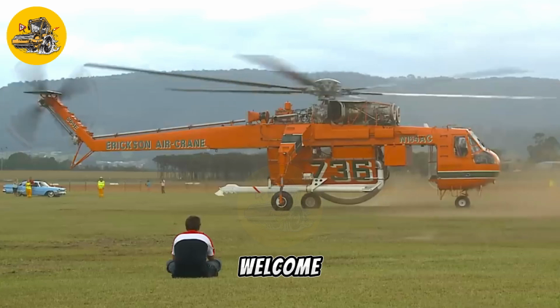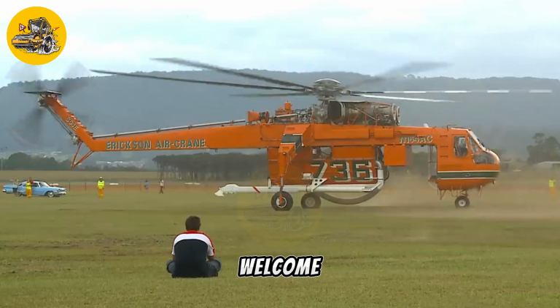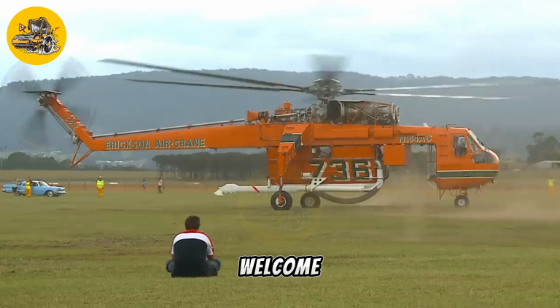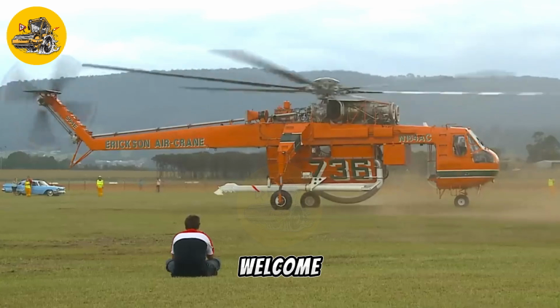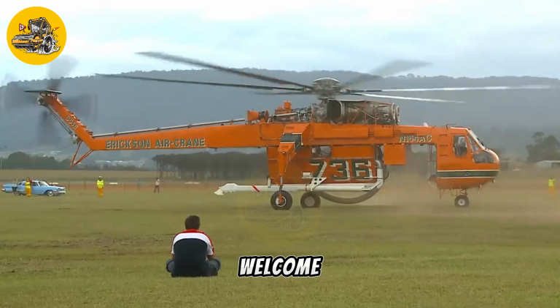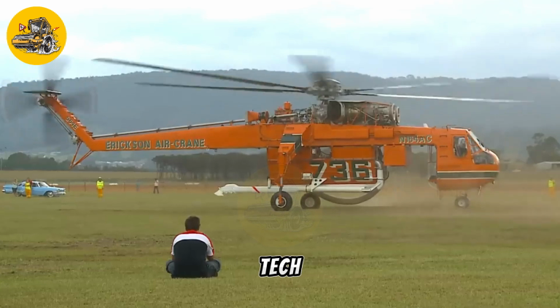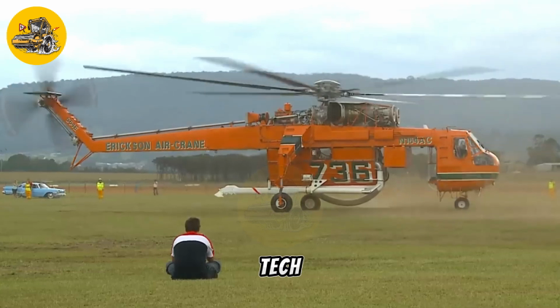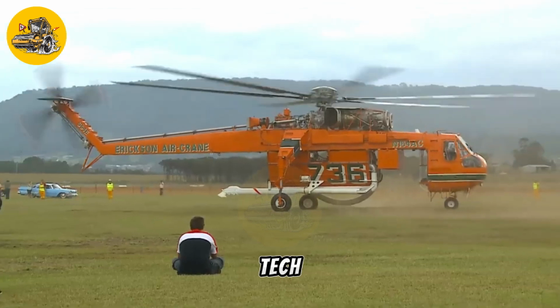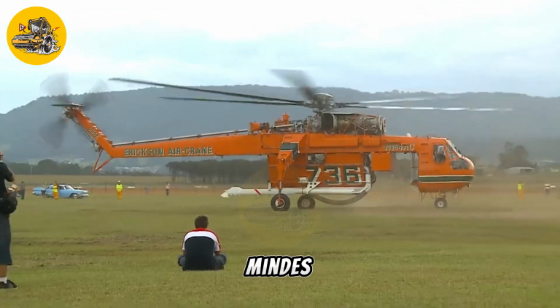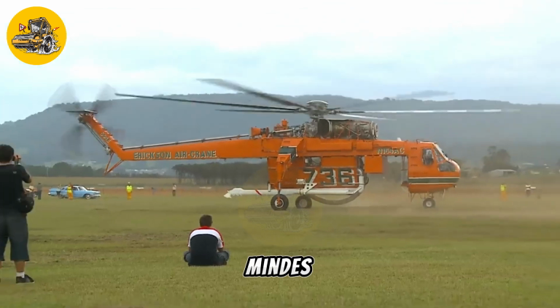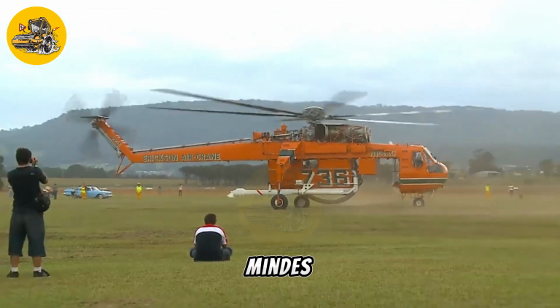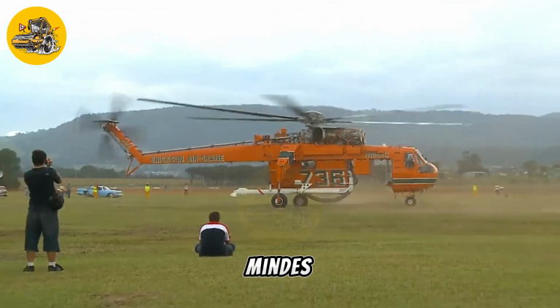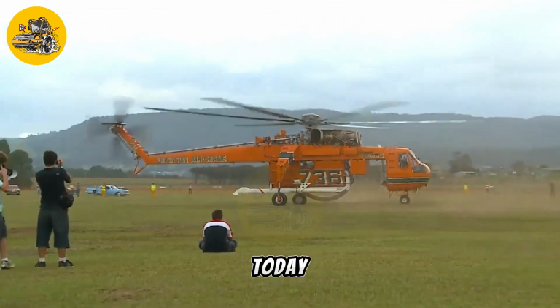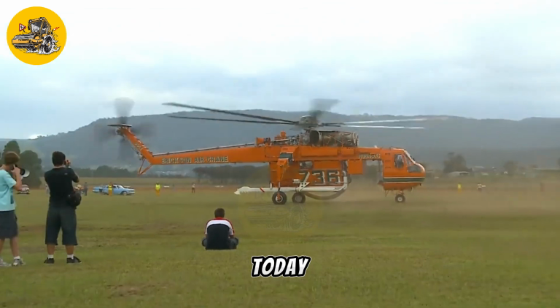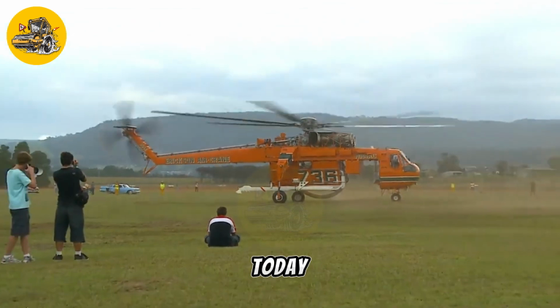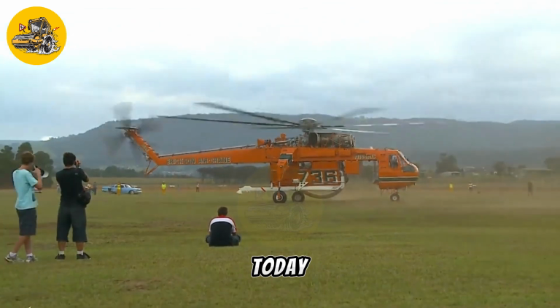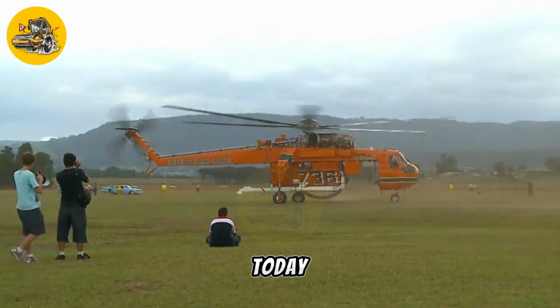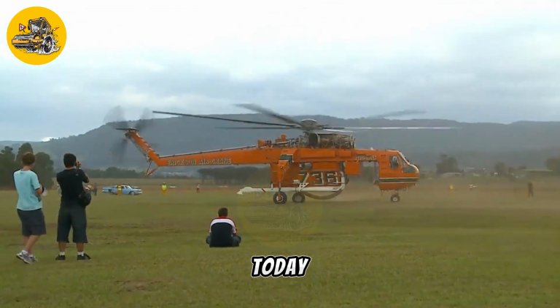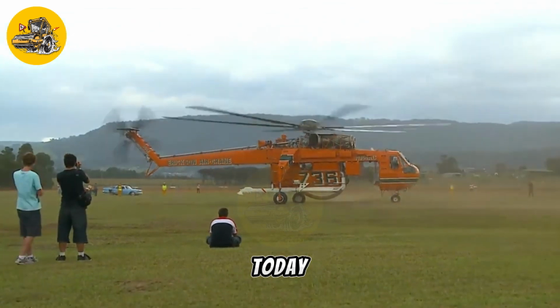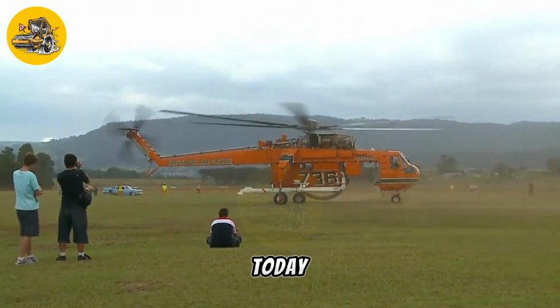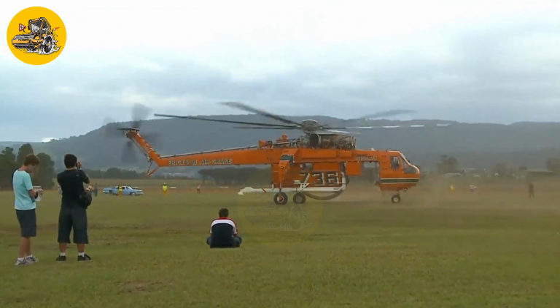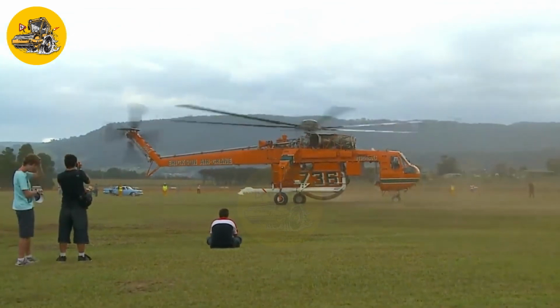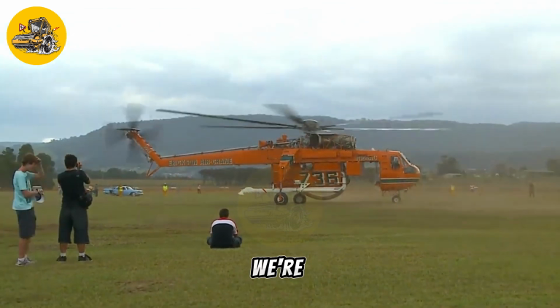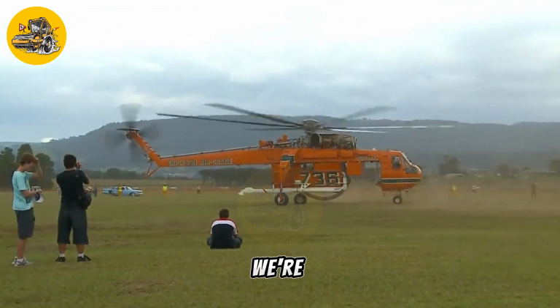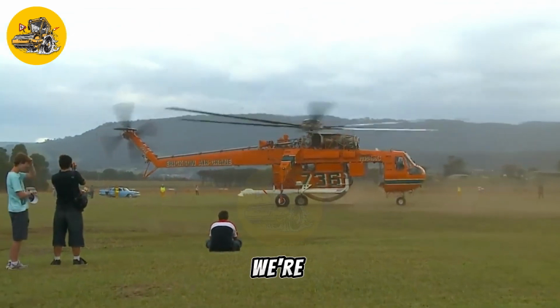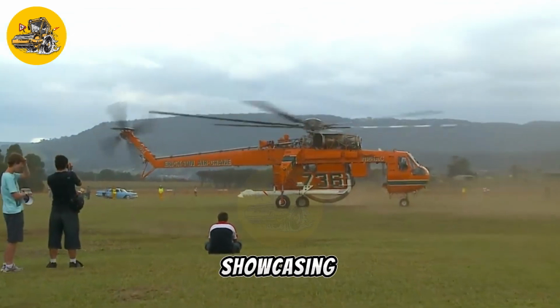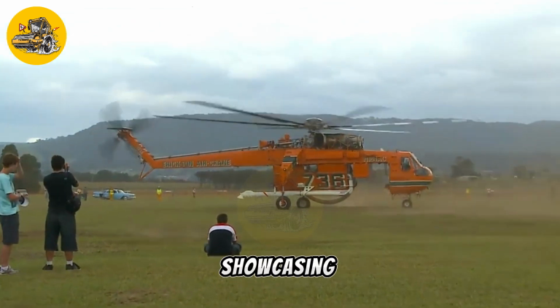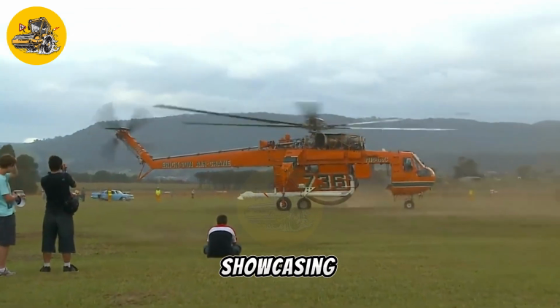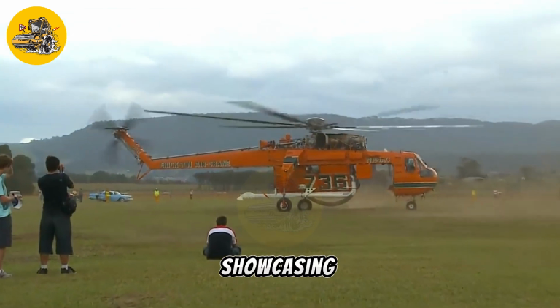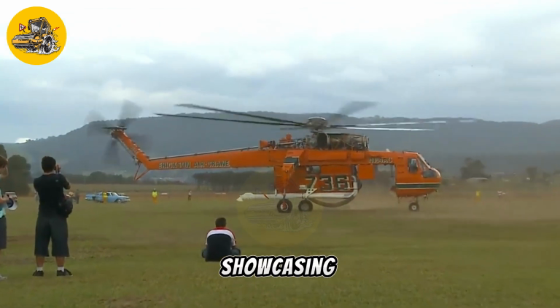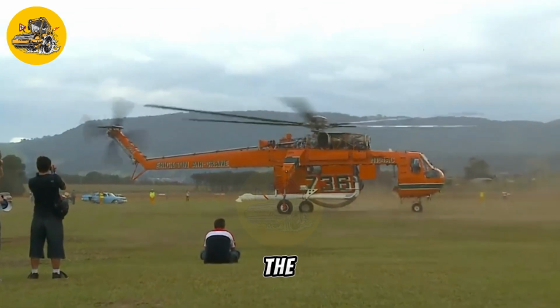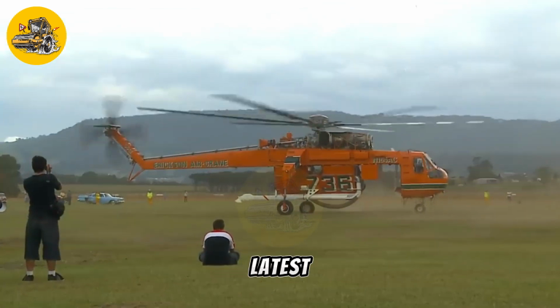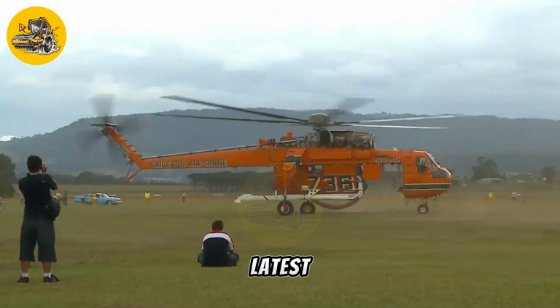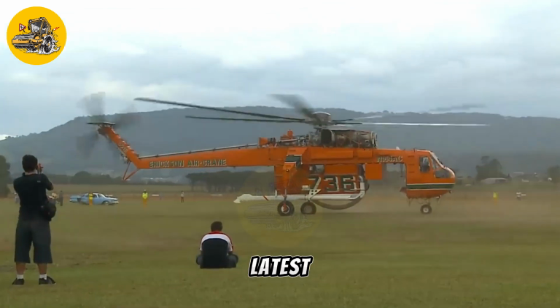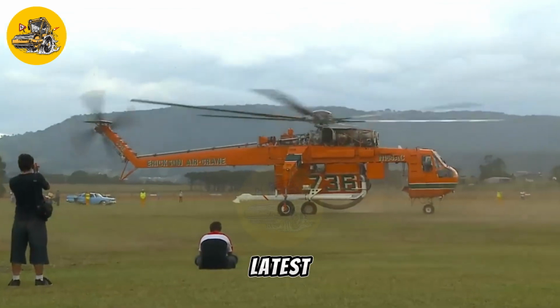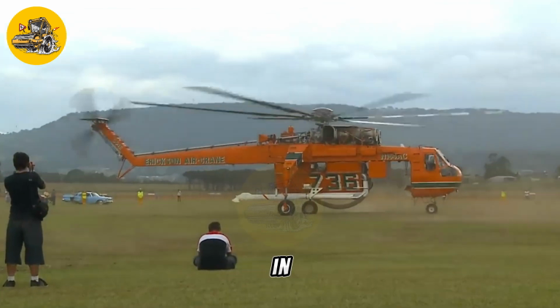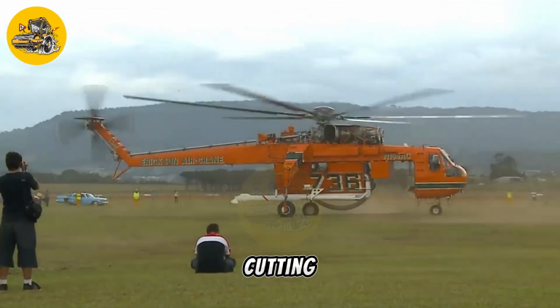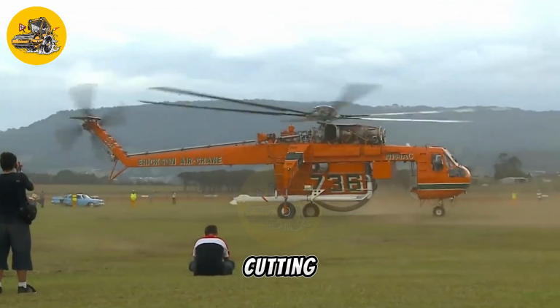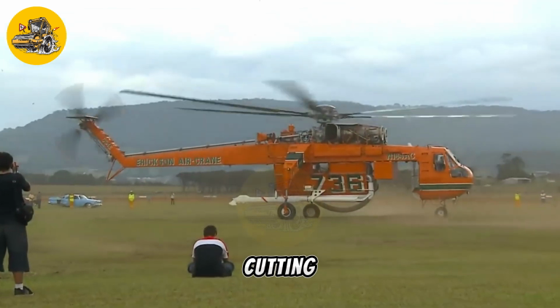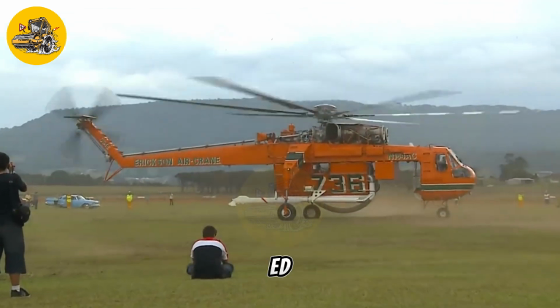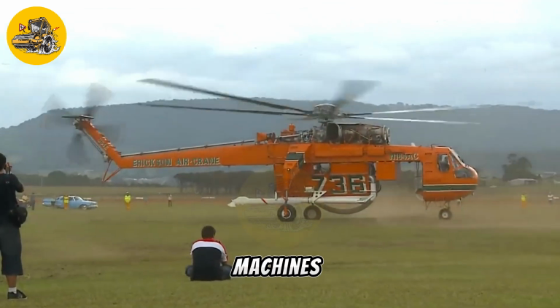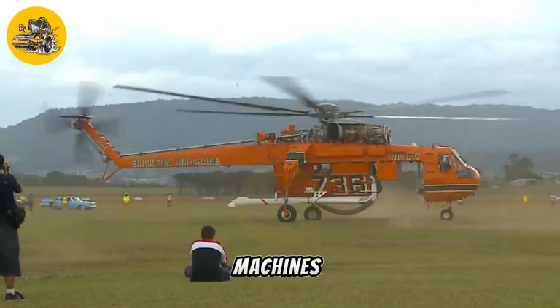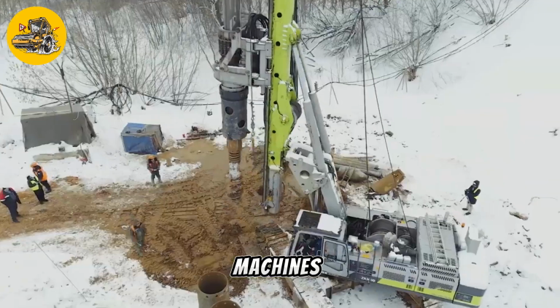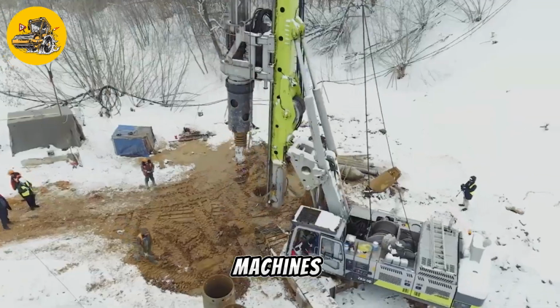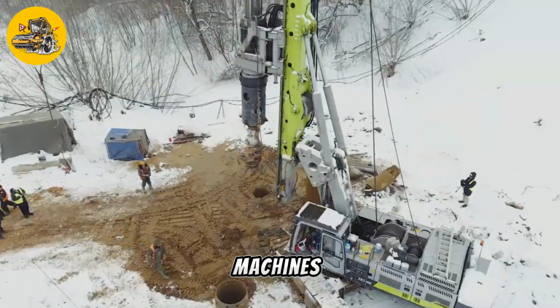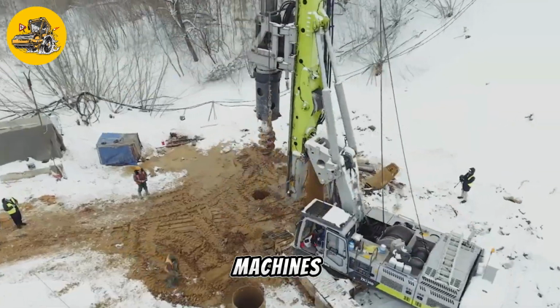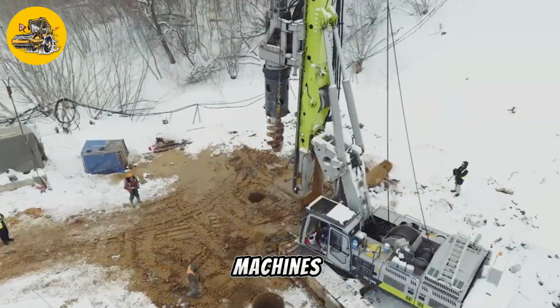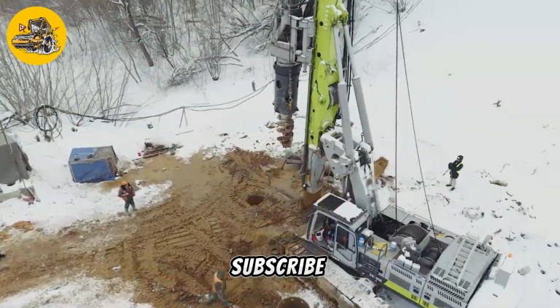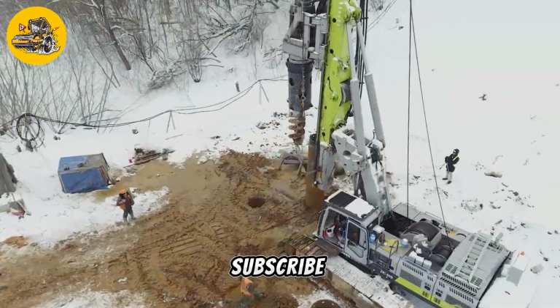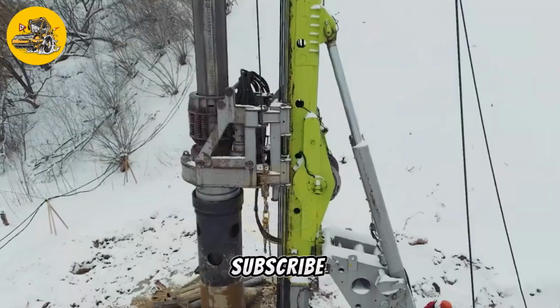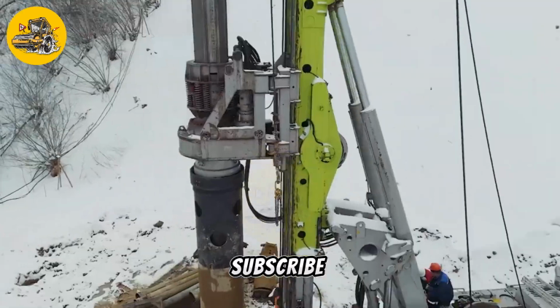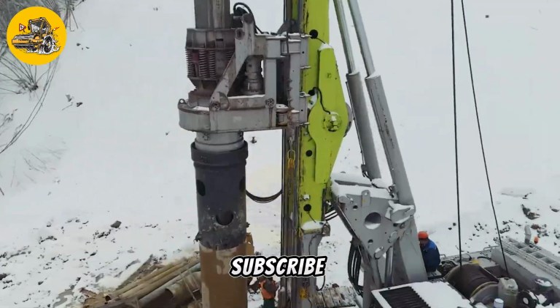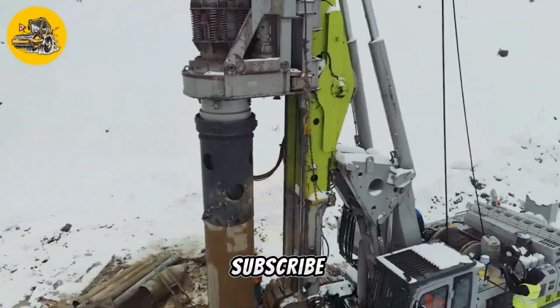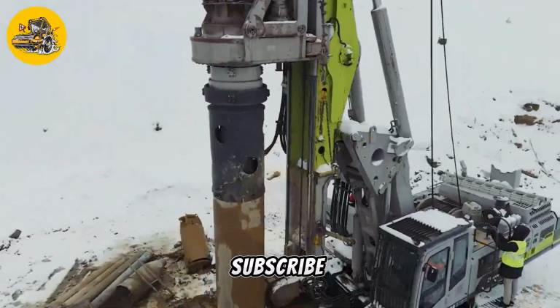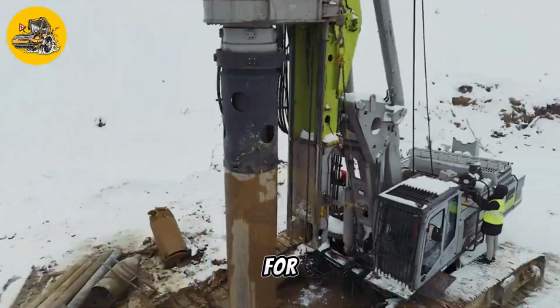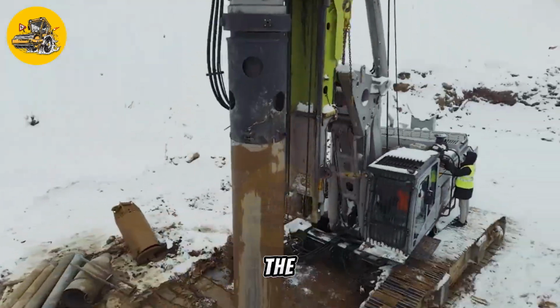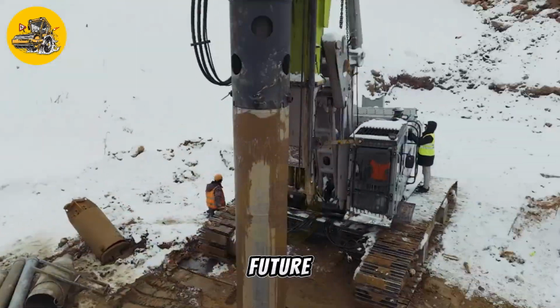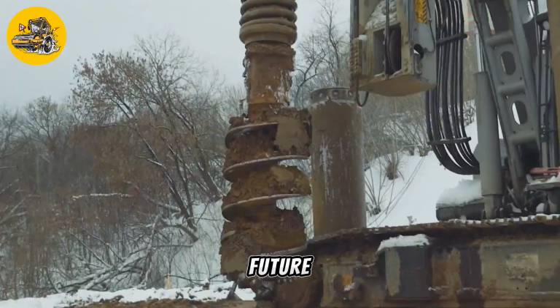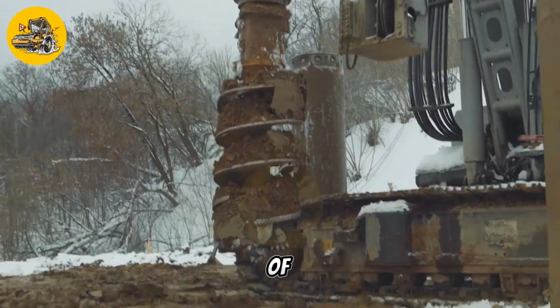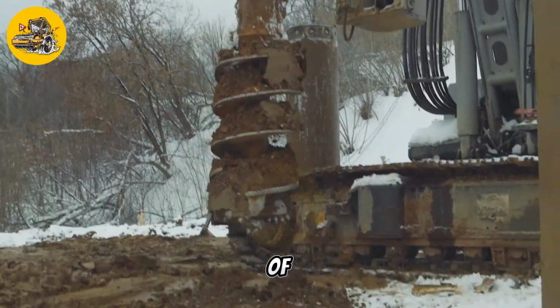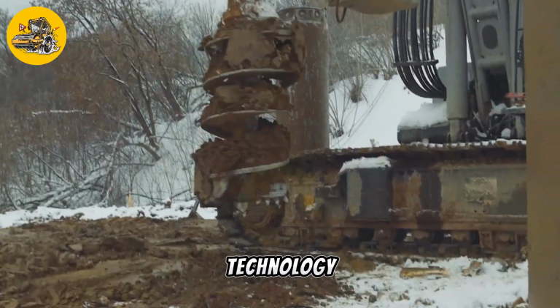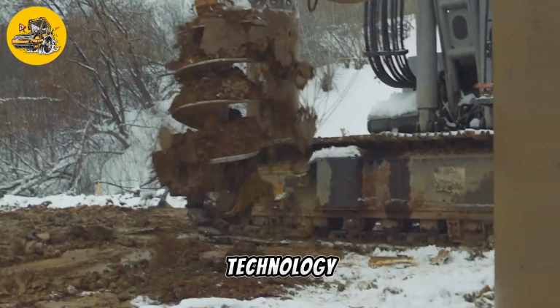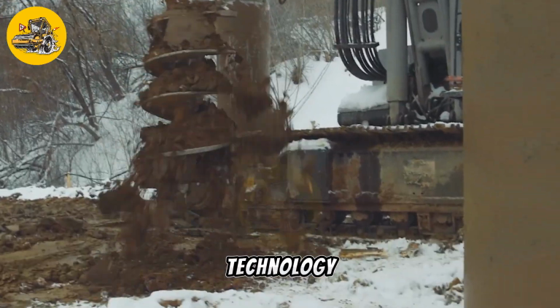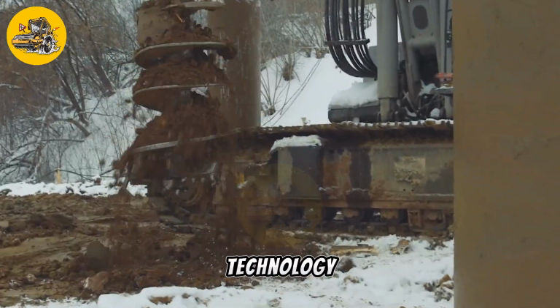Welcome to TechMinds. Today we're showcasing the latest in cutting-edge machines. Subscribe for the future of technology.